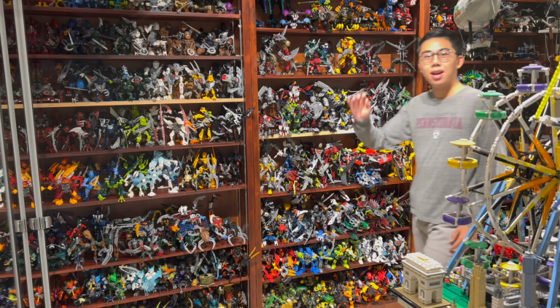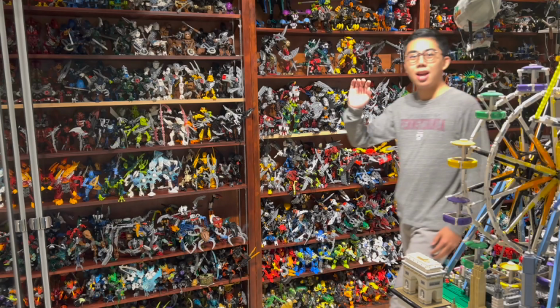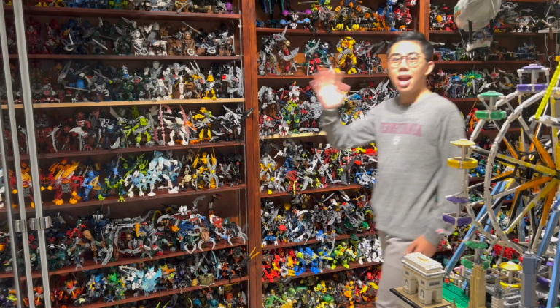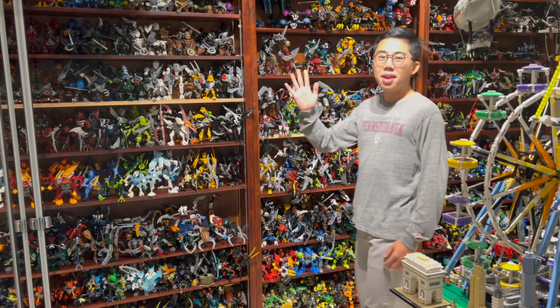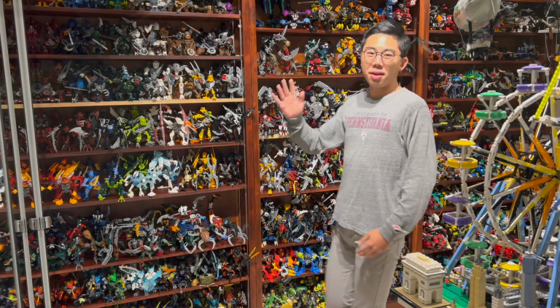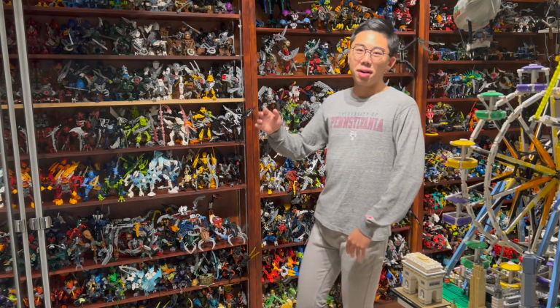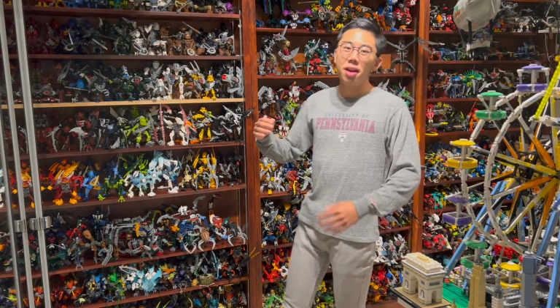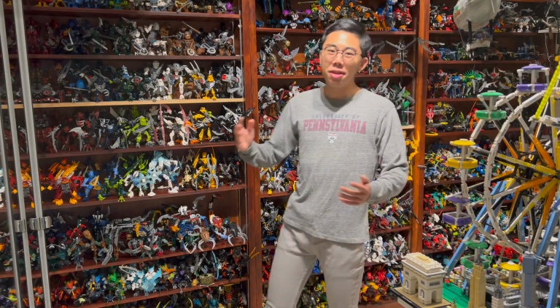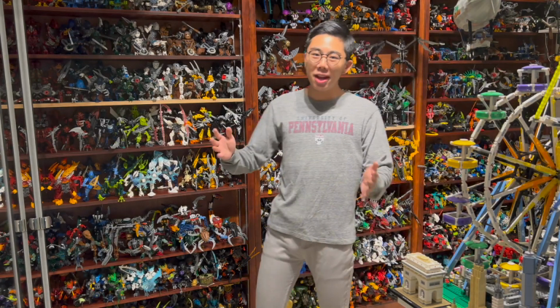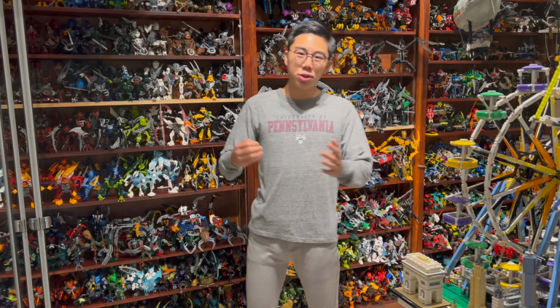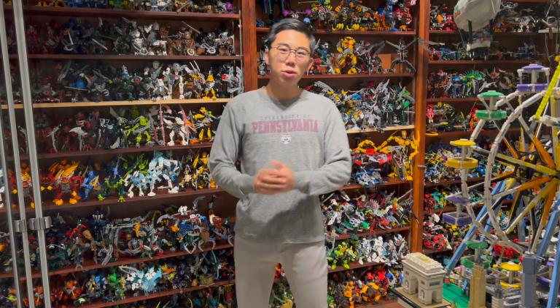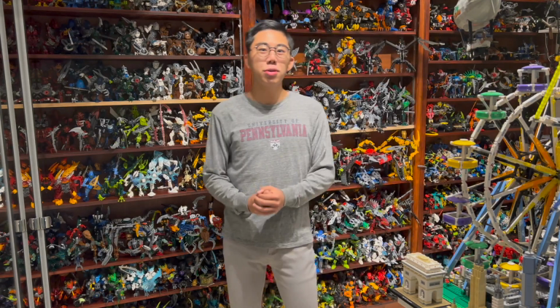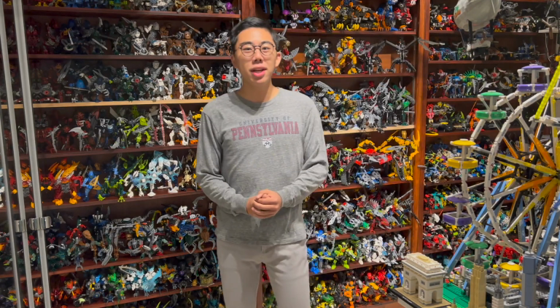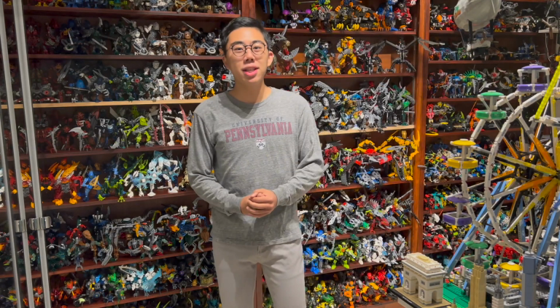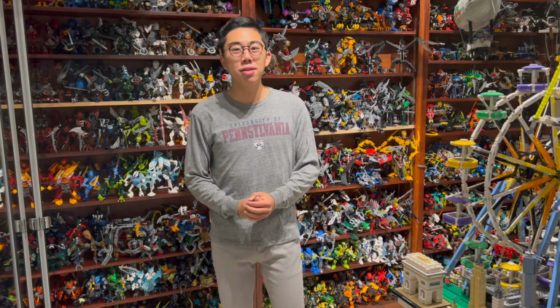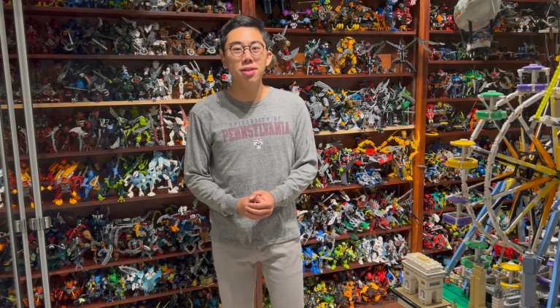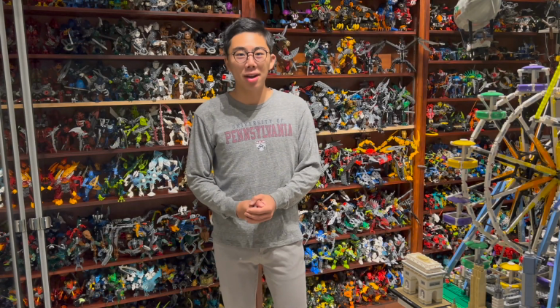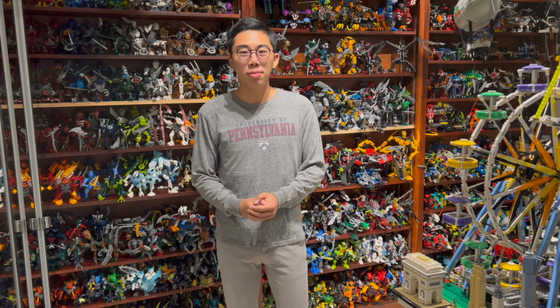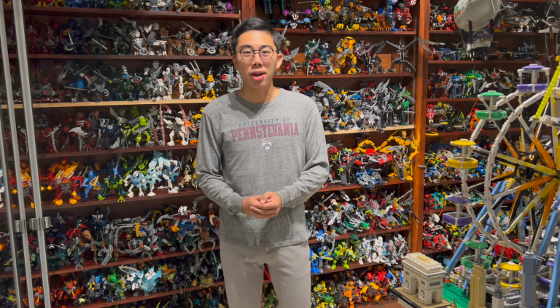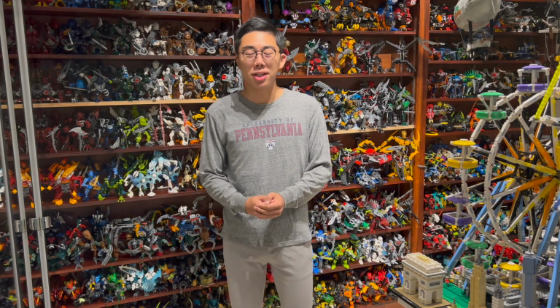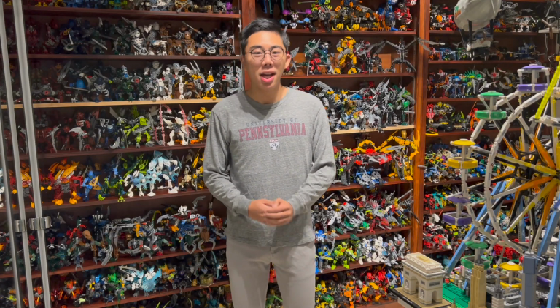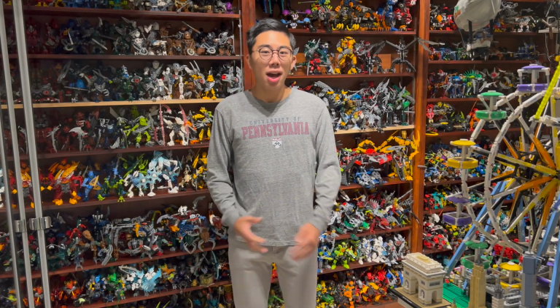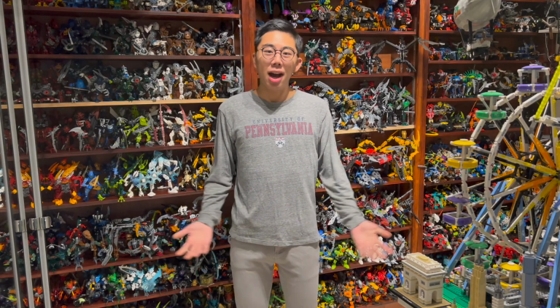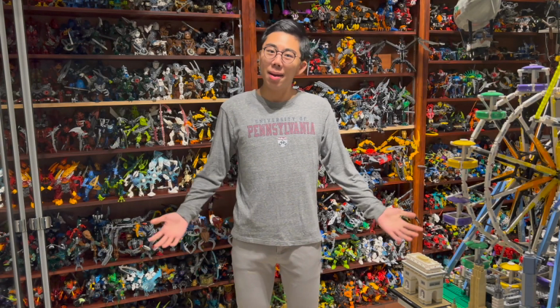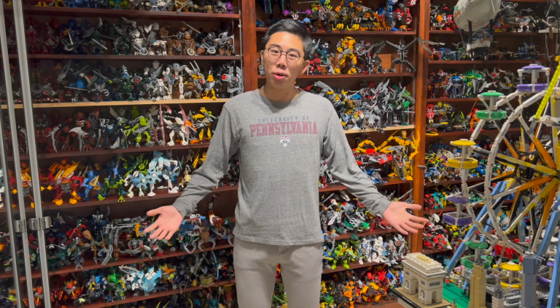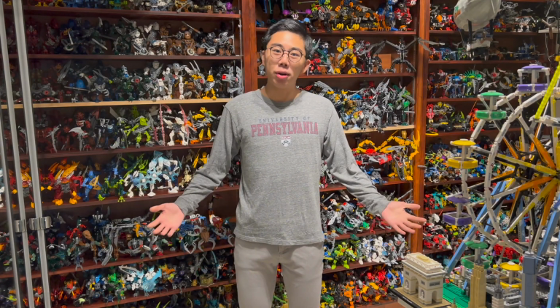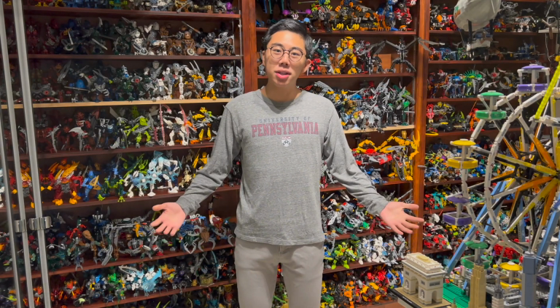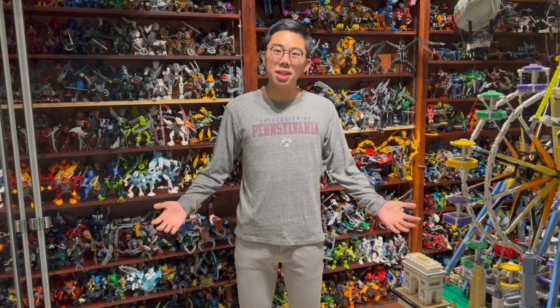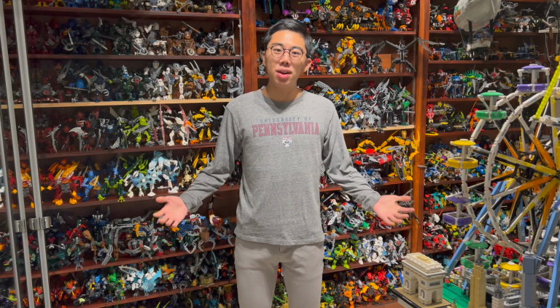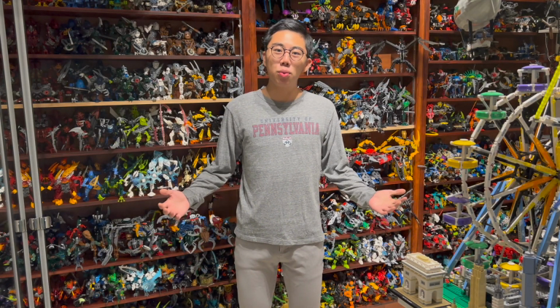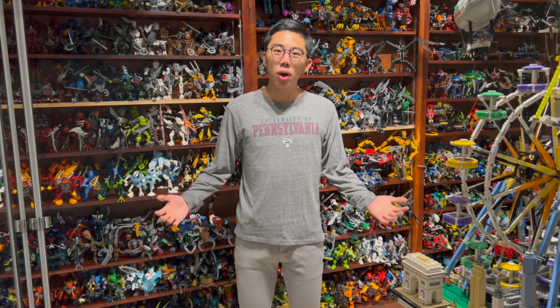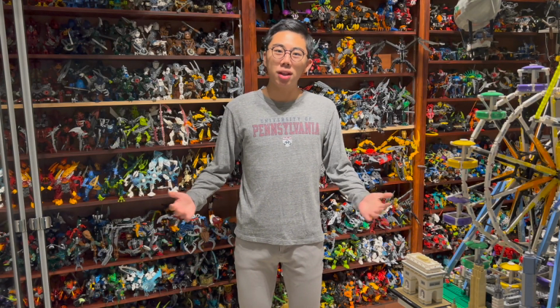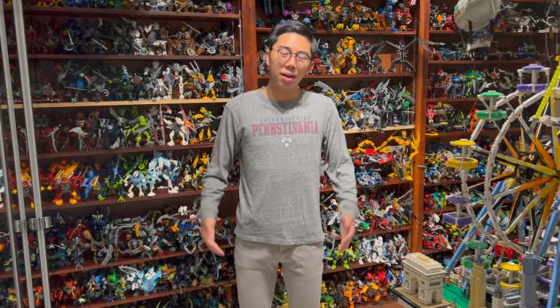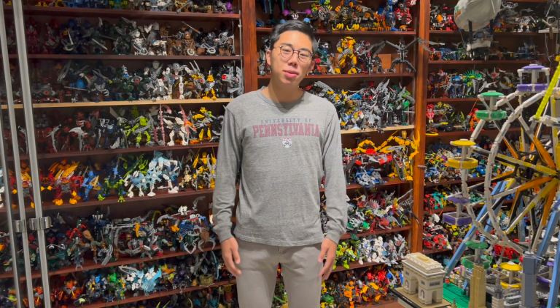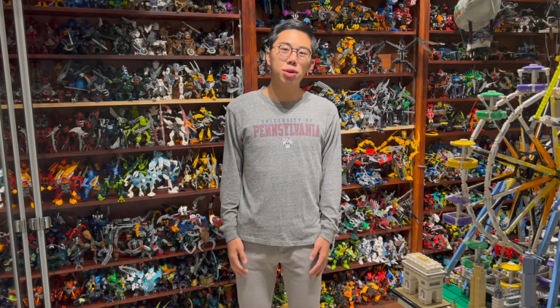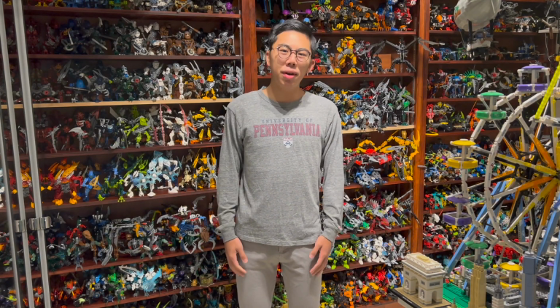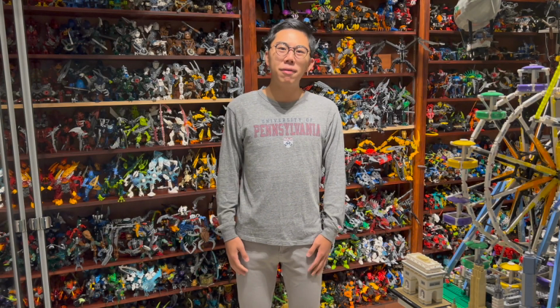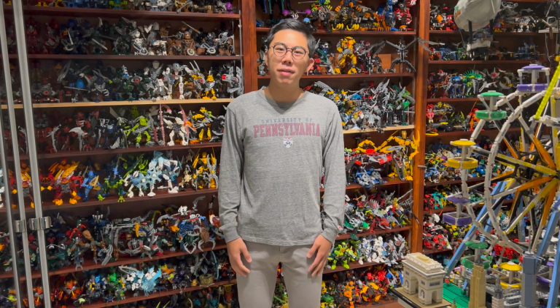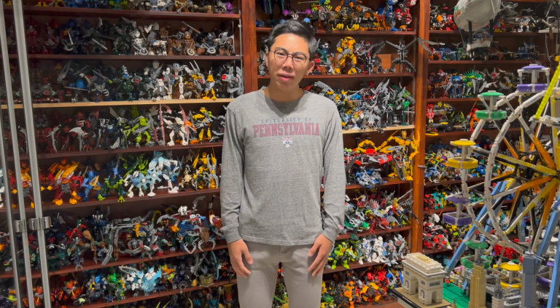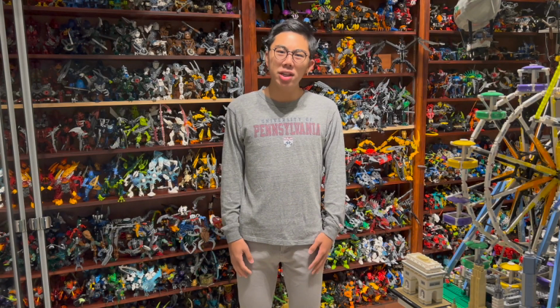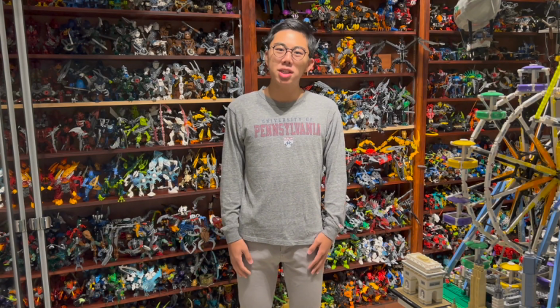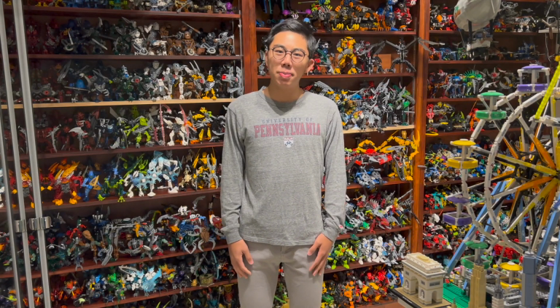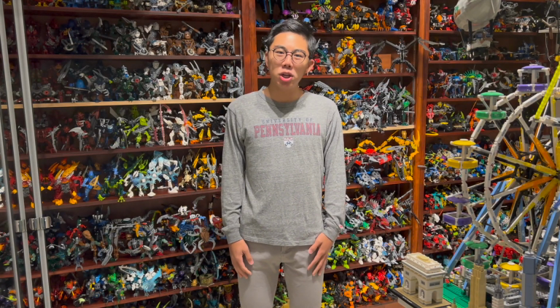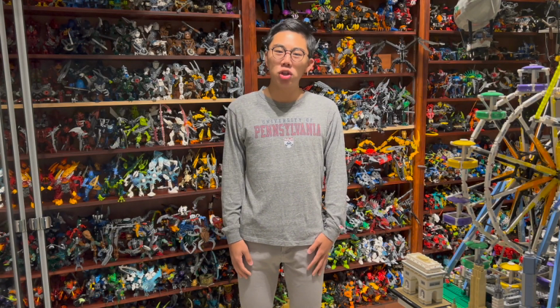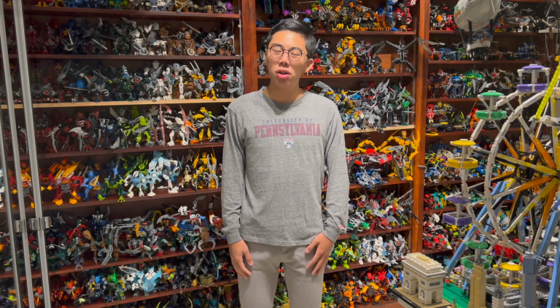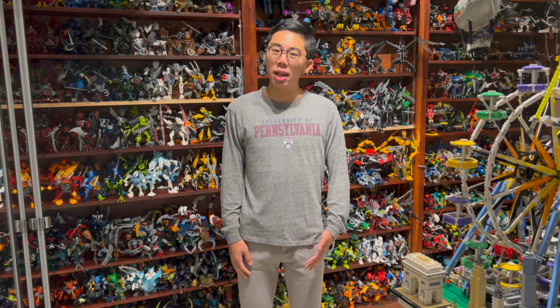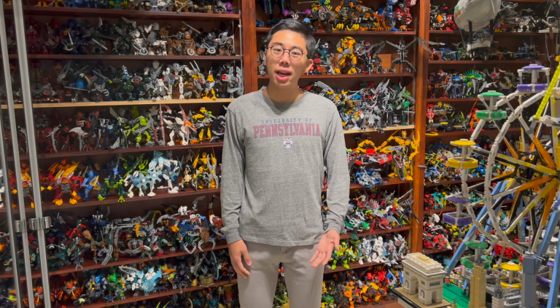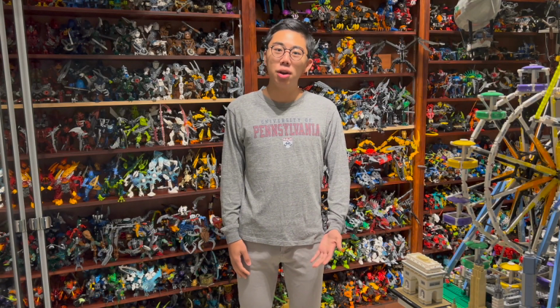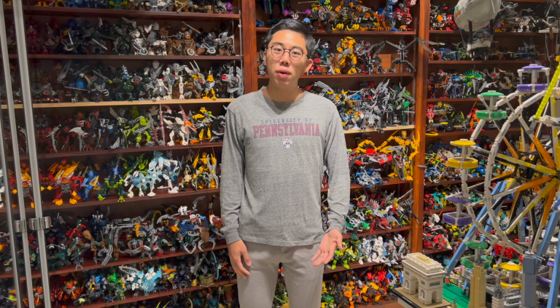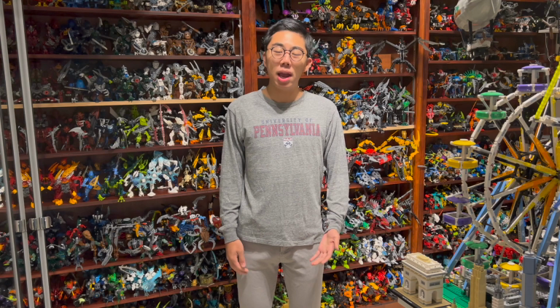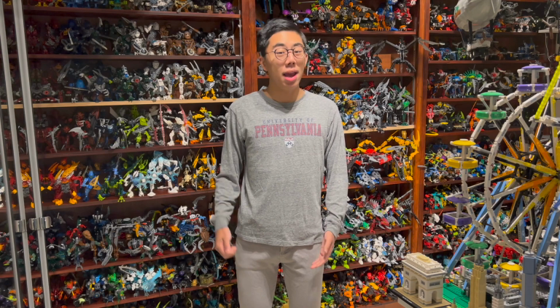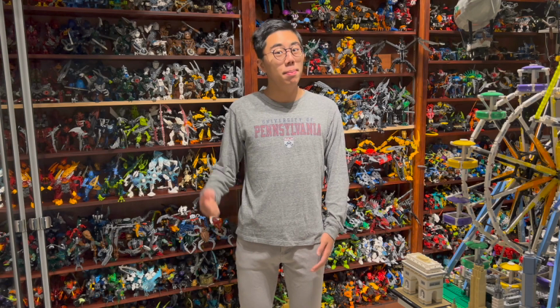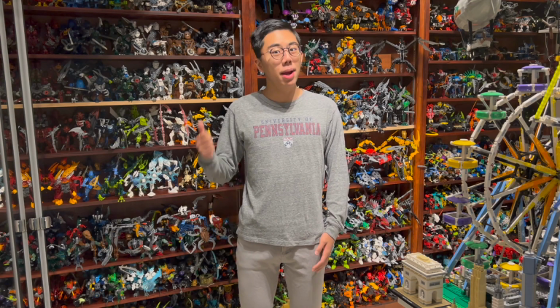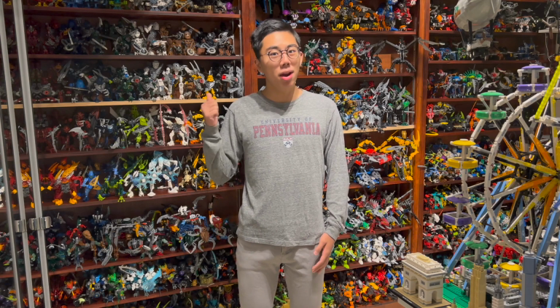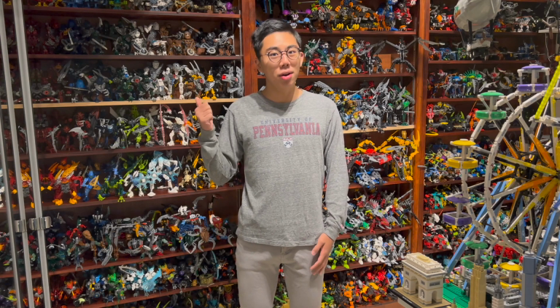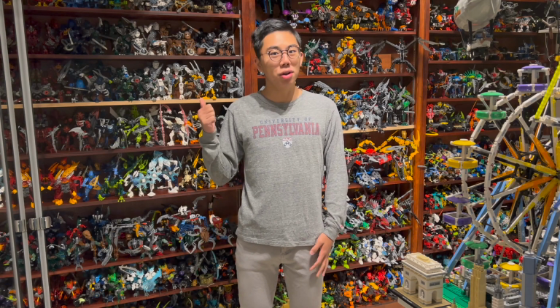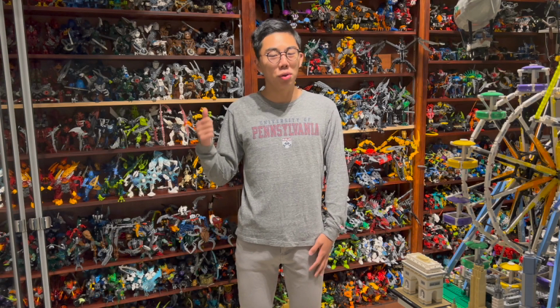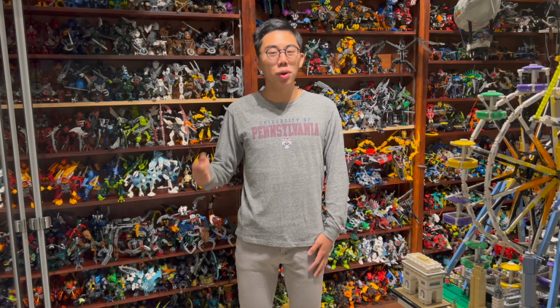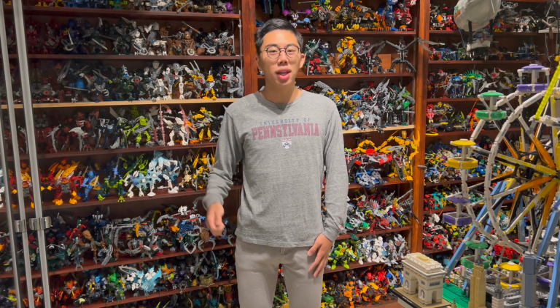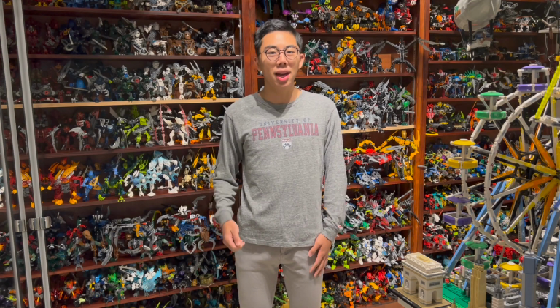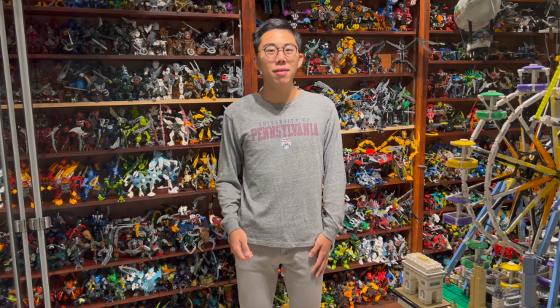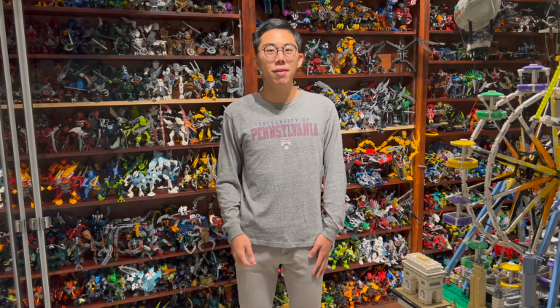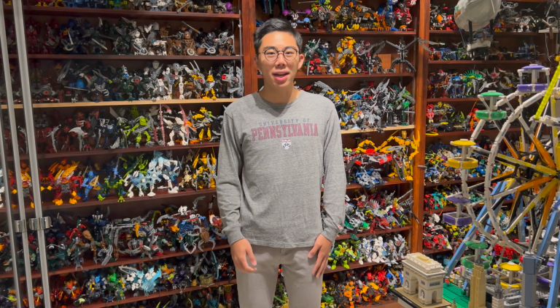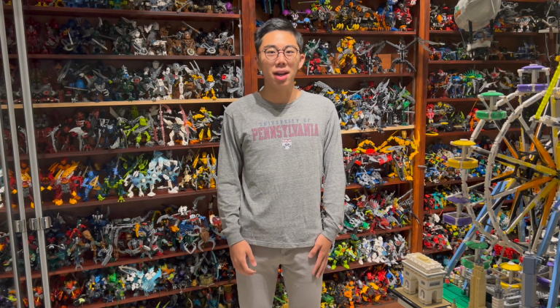Hey there, thanks for tuning in to Duck Bricks. I'm Chris and welcome to a very special LEGO and Bionicle related video.